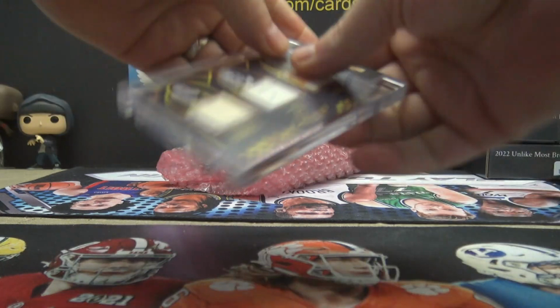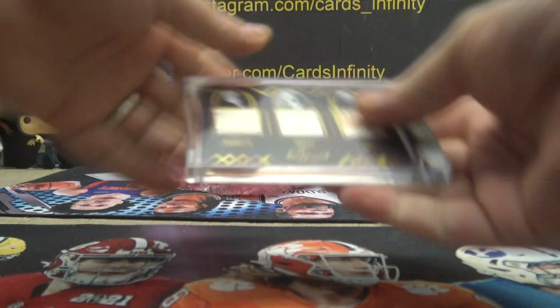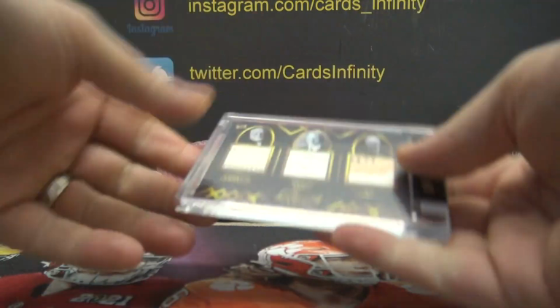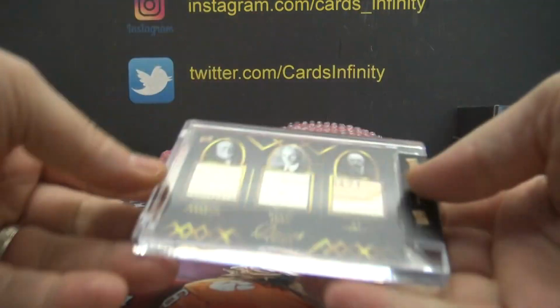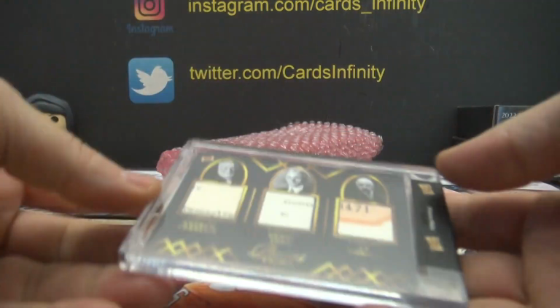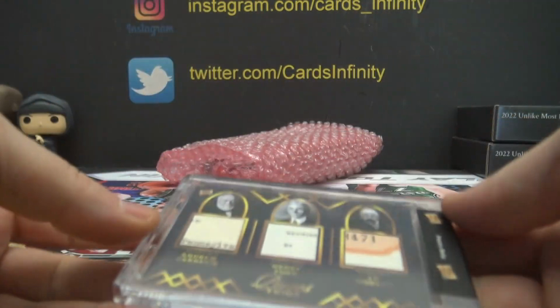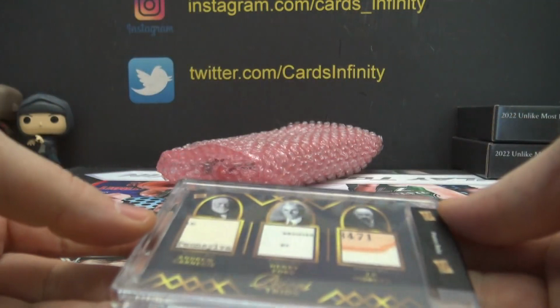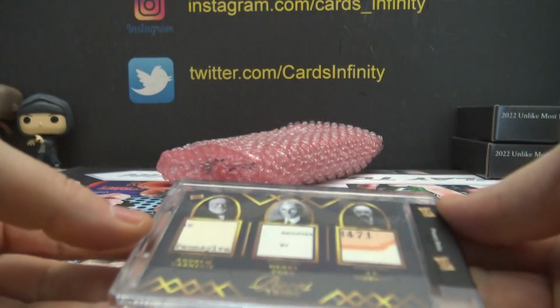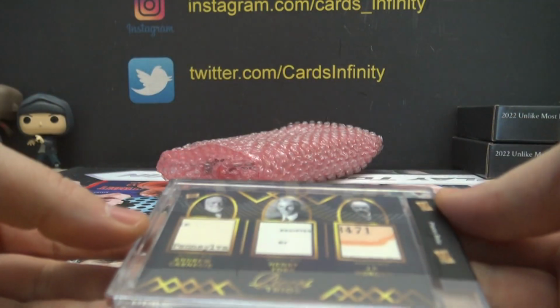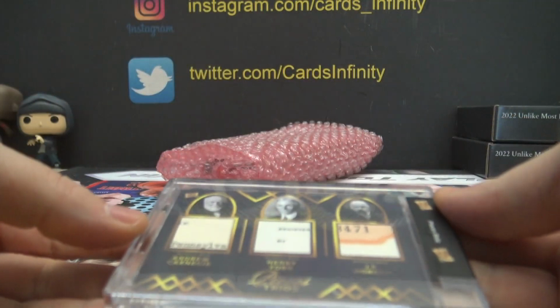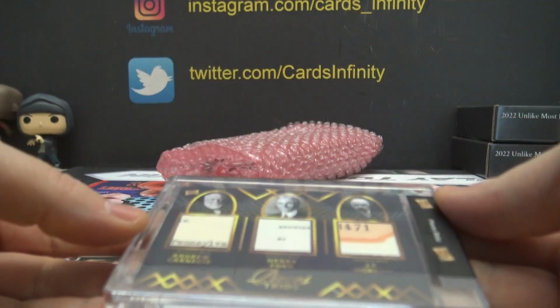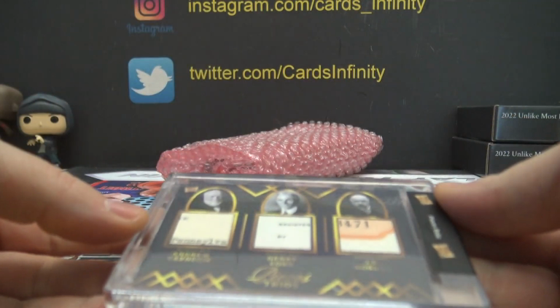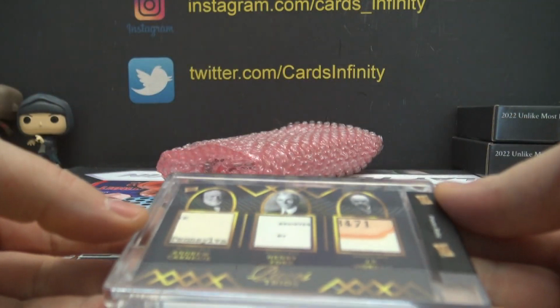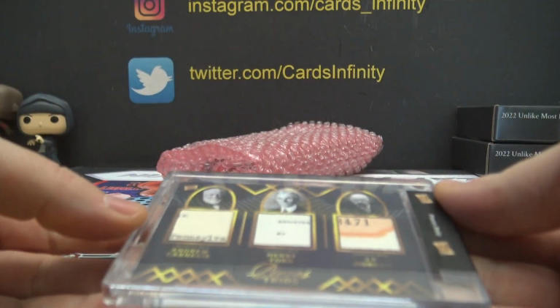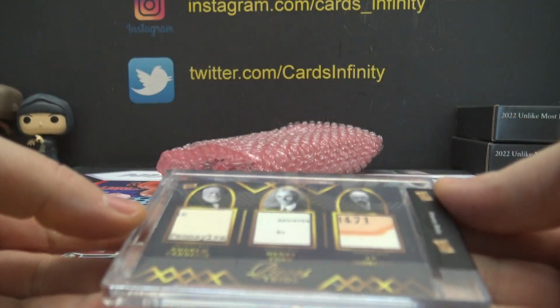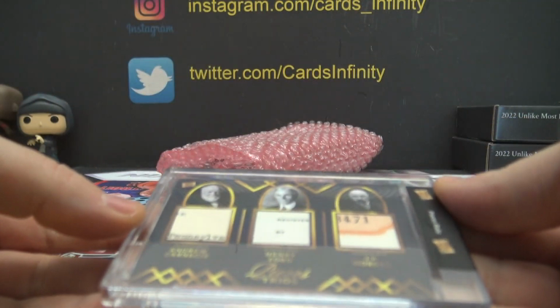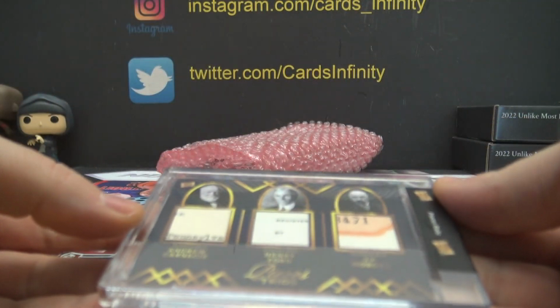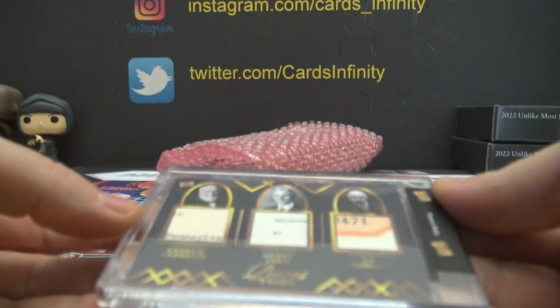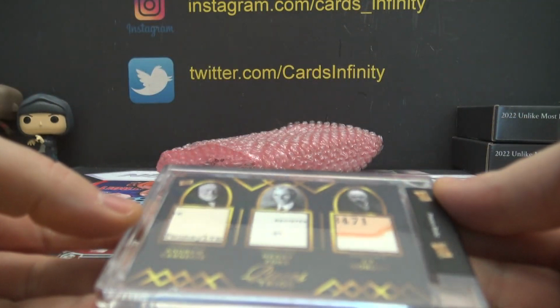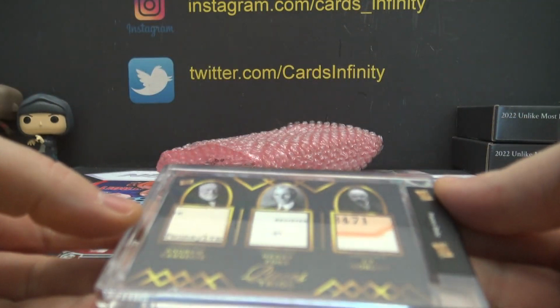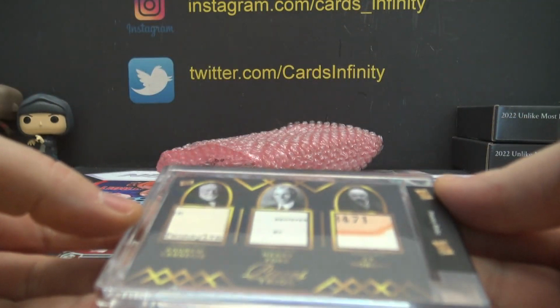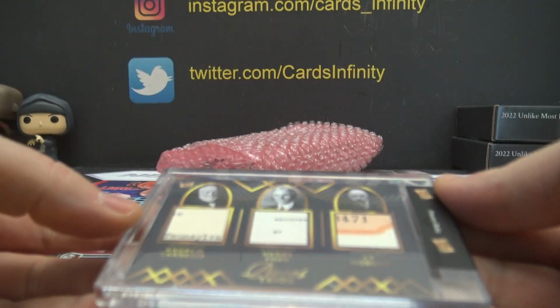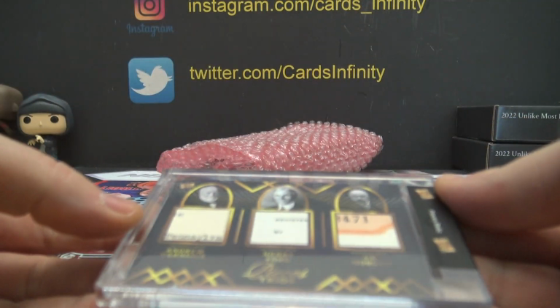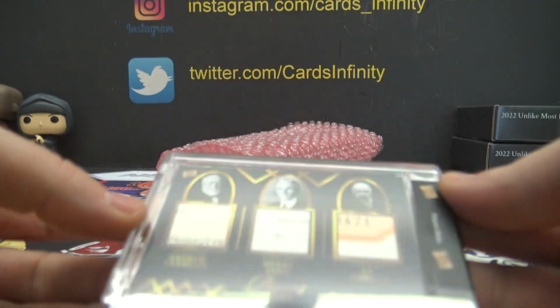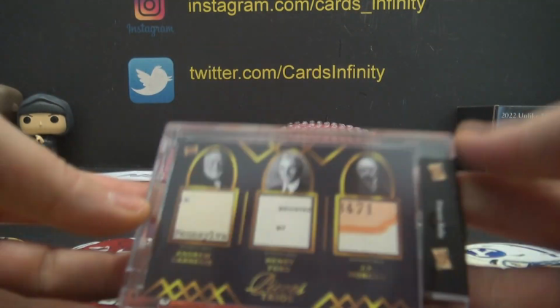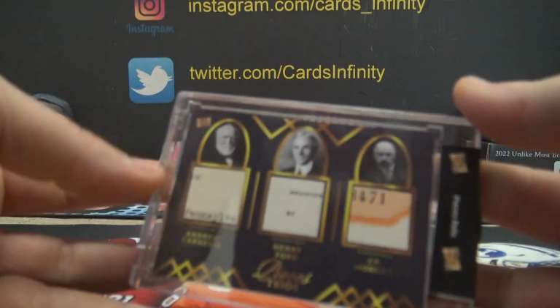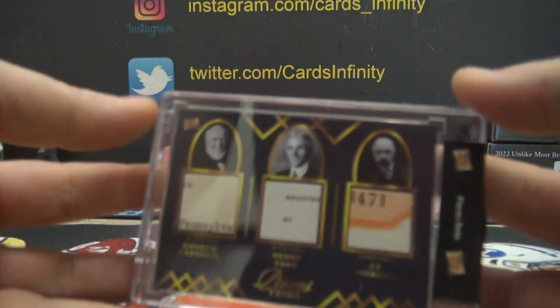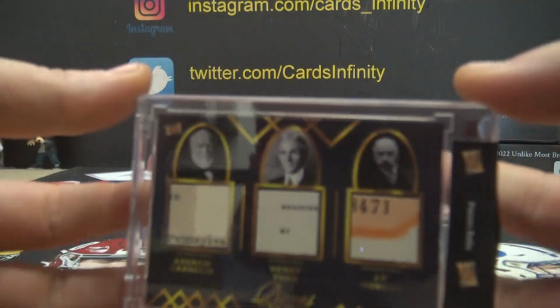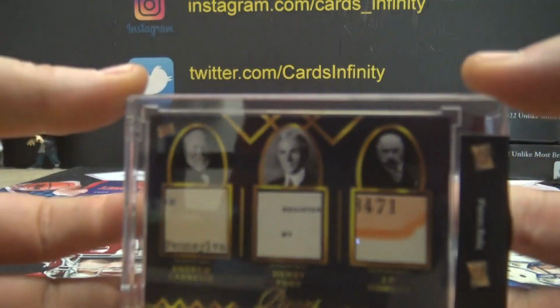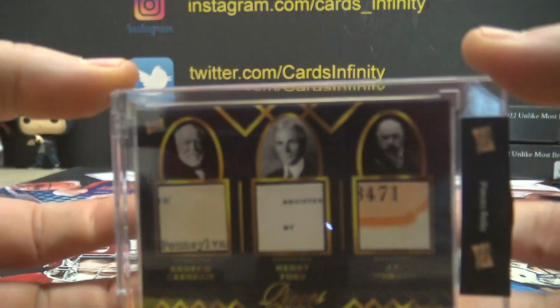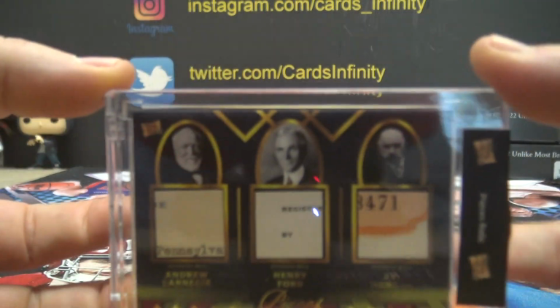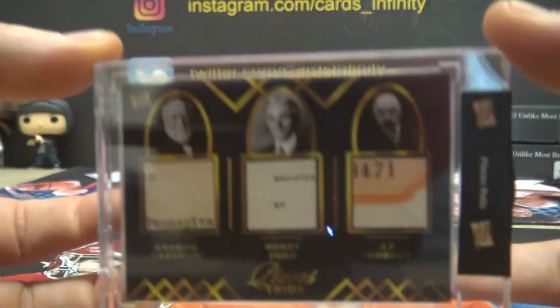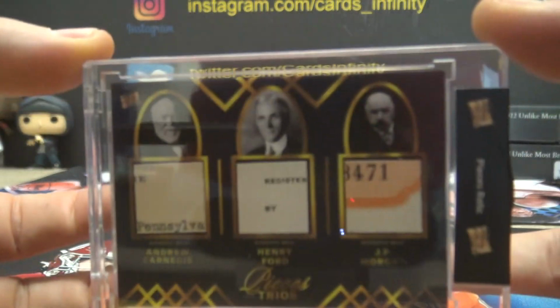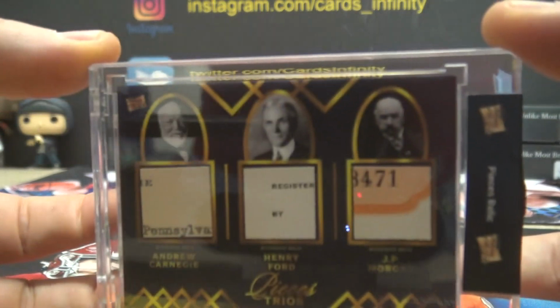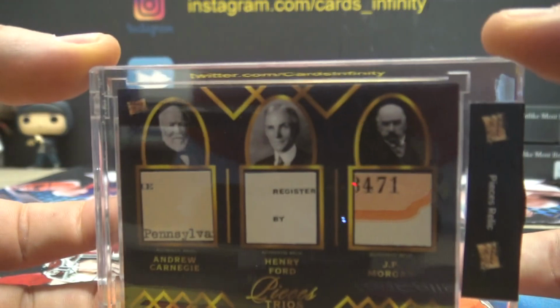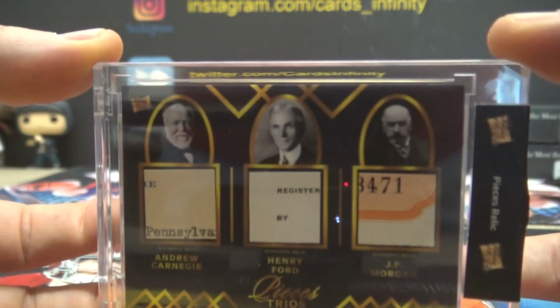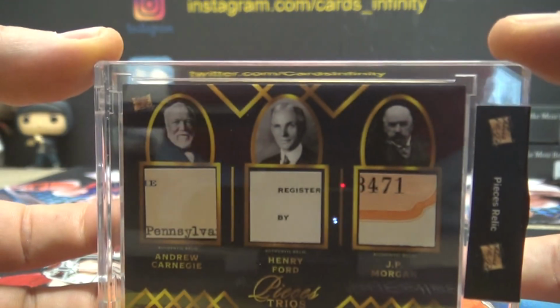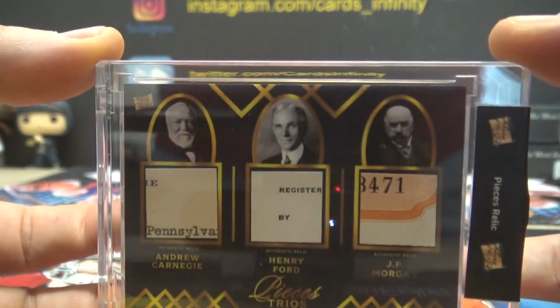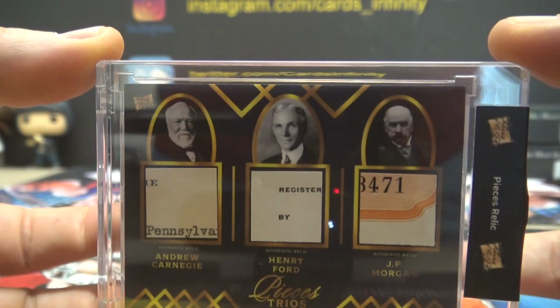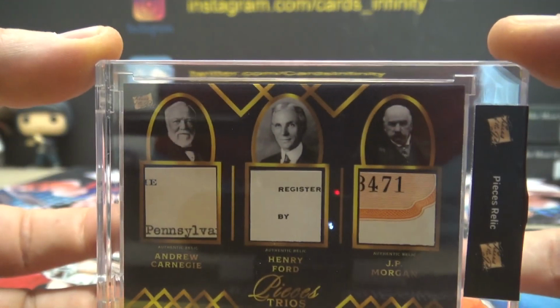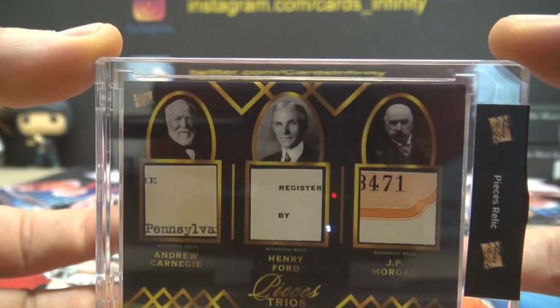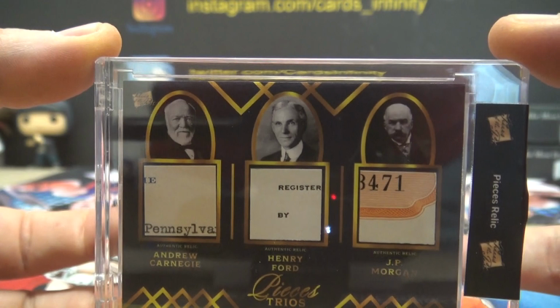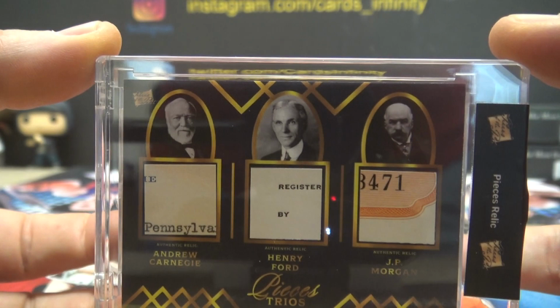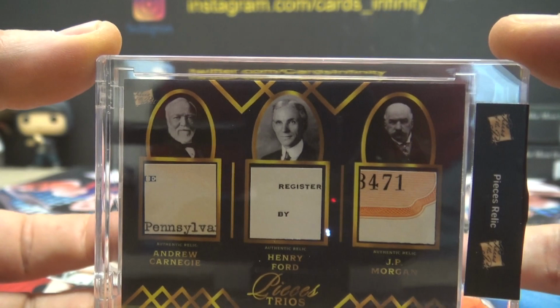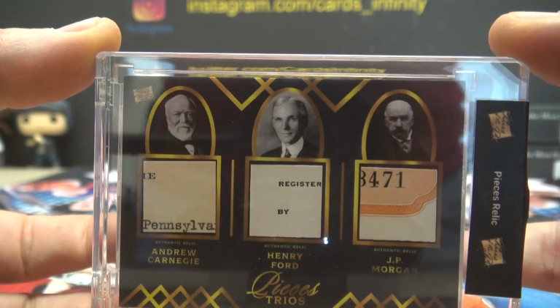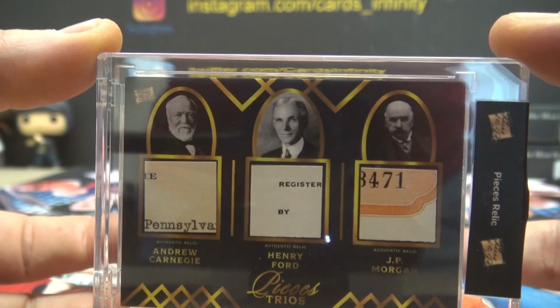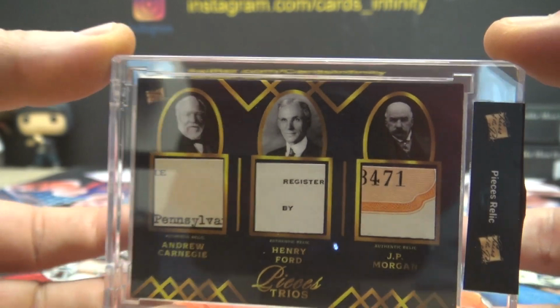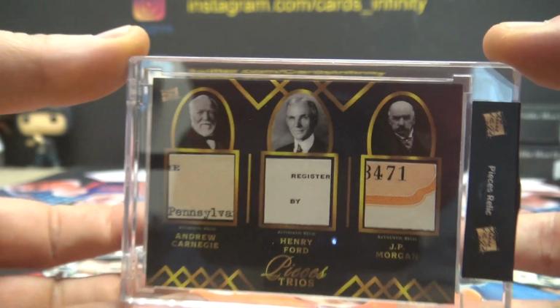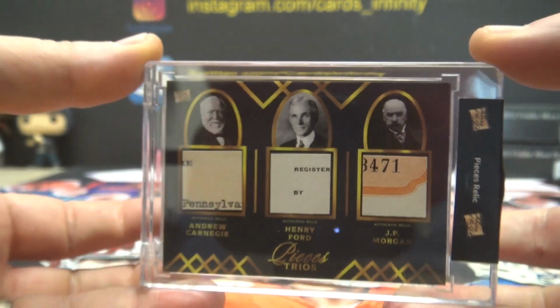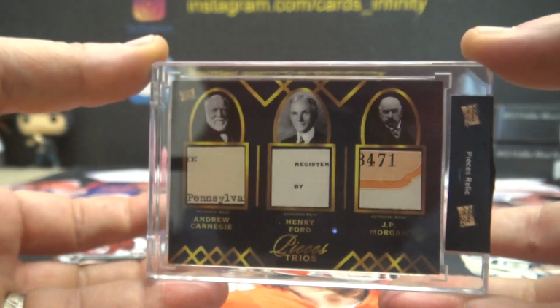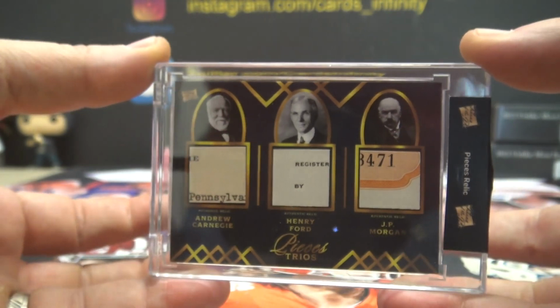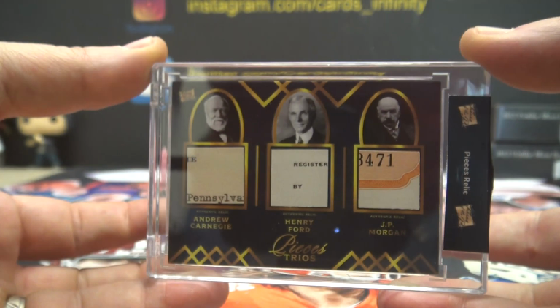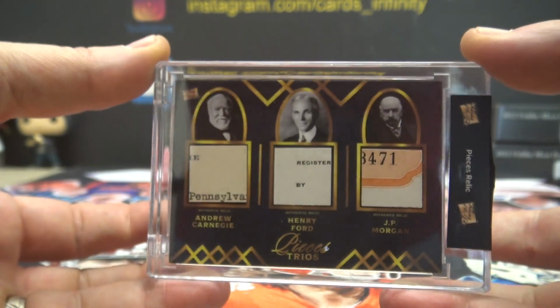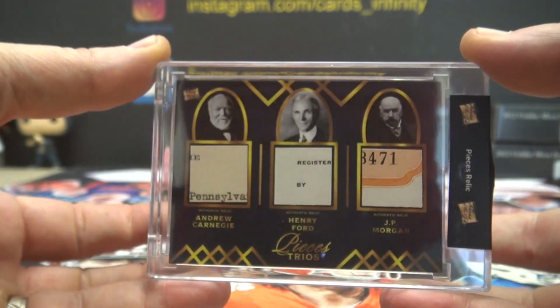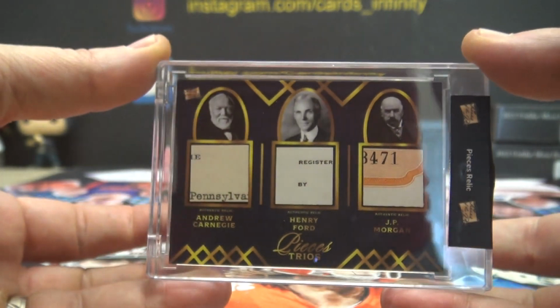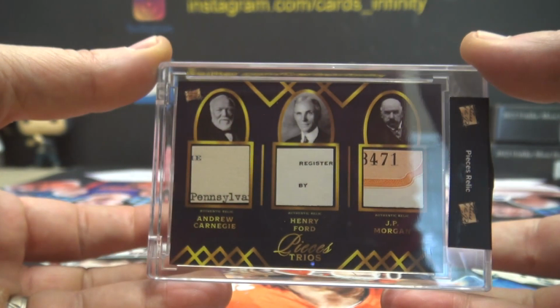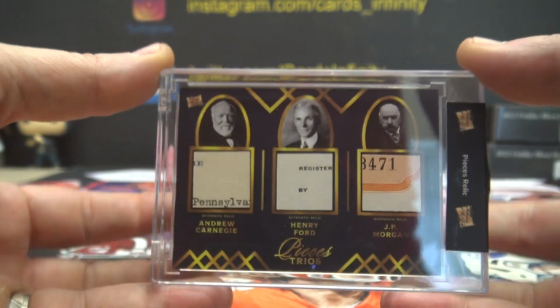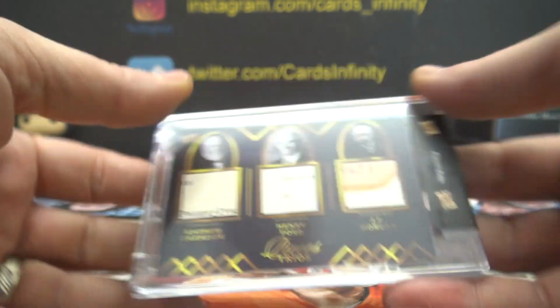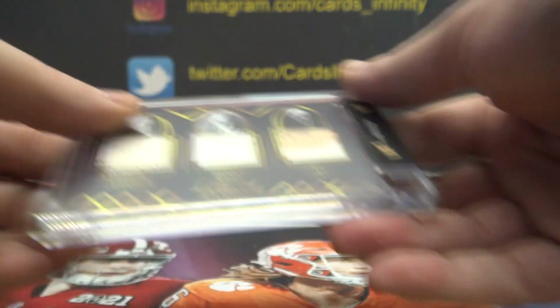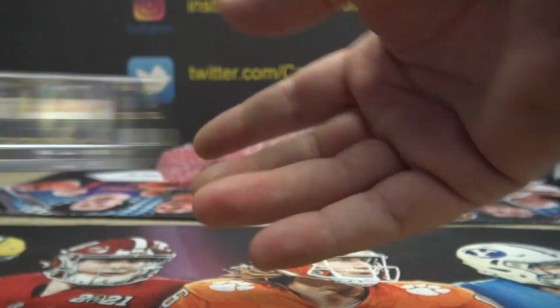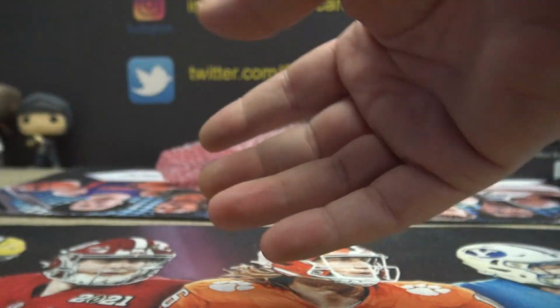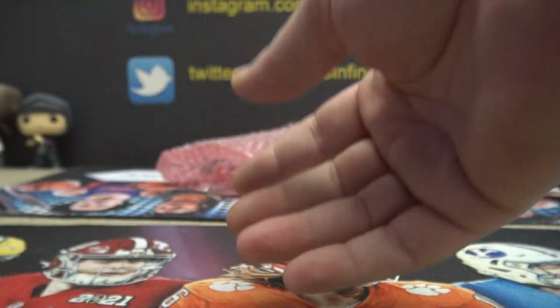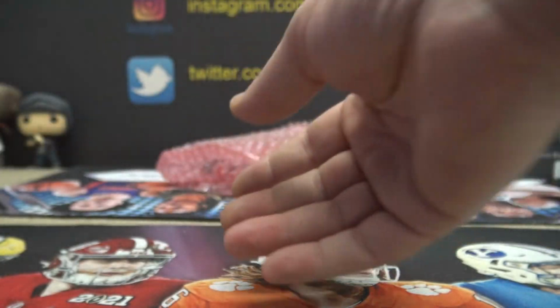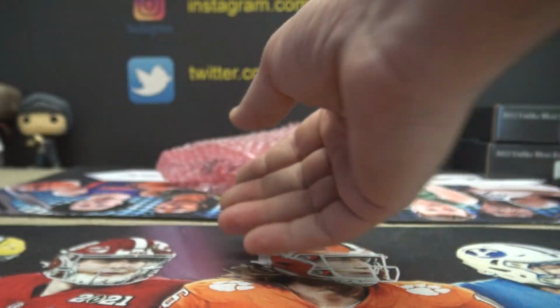Another one of those — Andrew Carnegie, Henry Ford, J.P. Morgan. Triple.